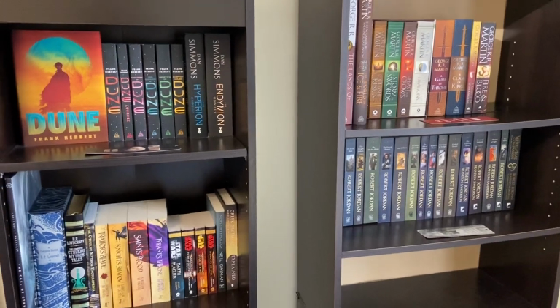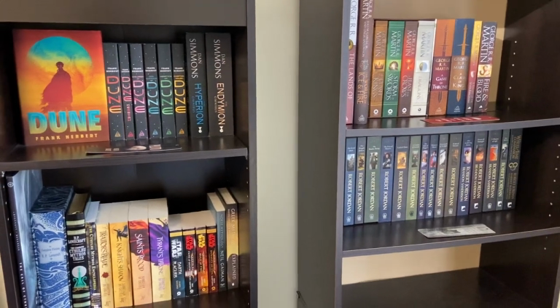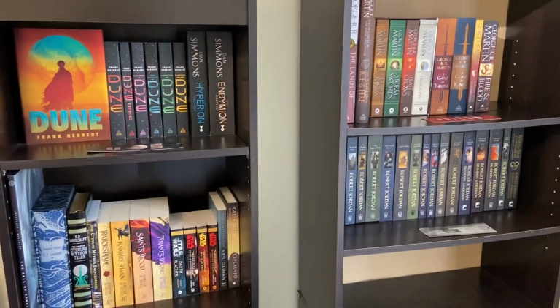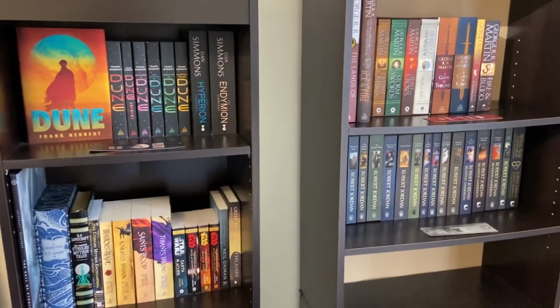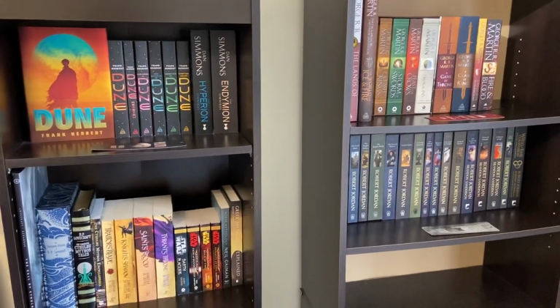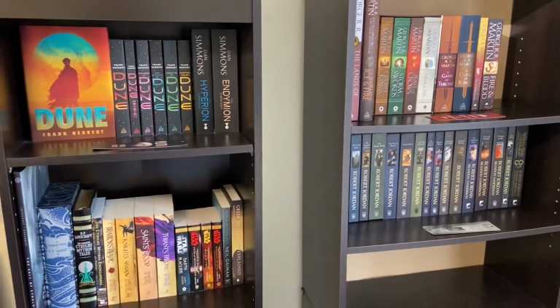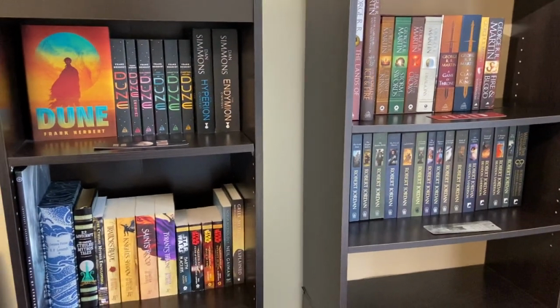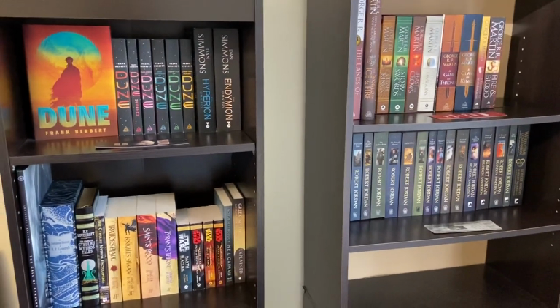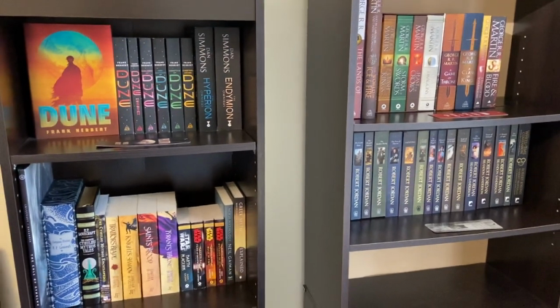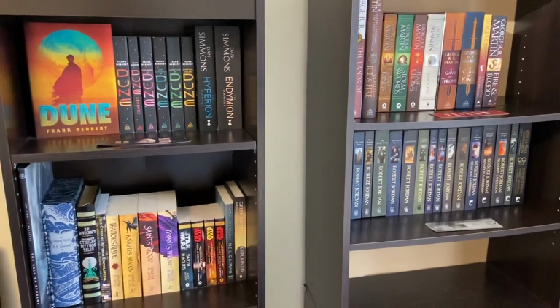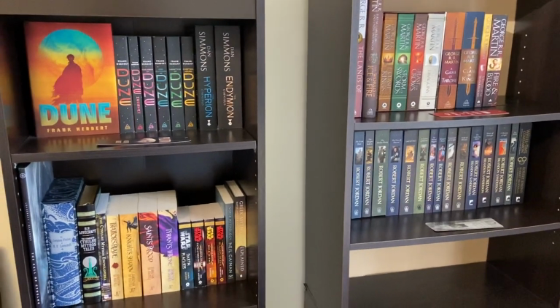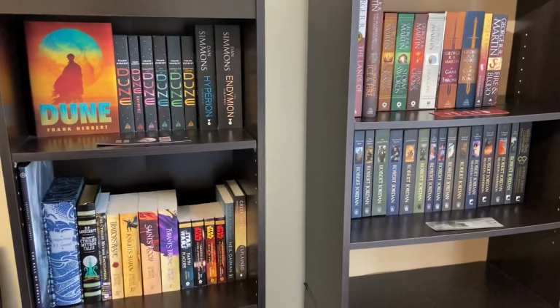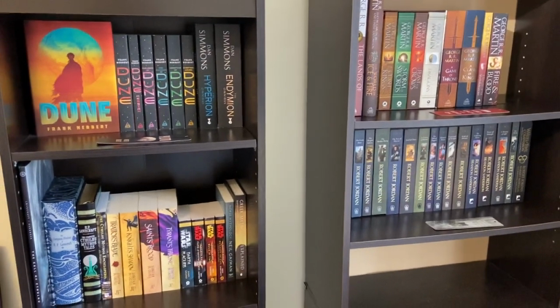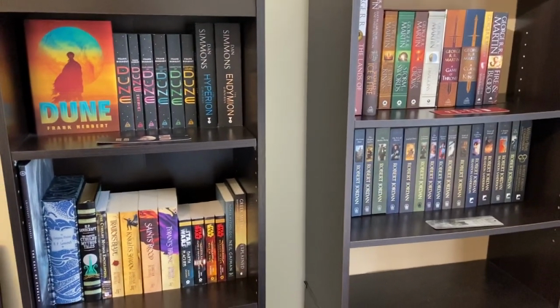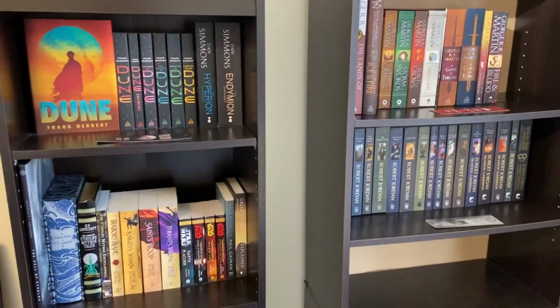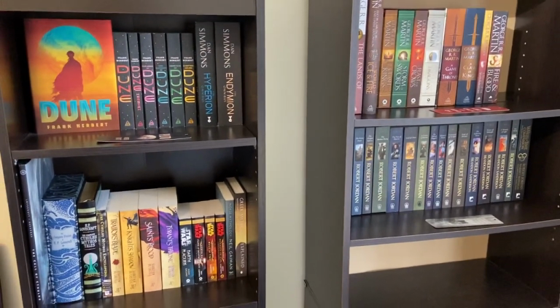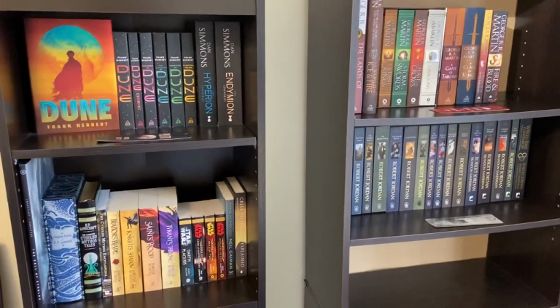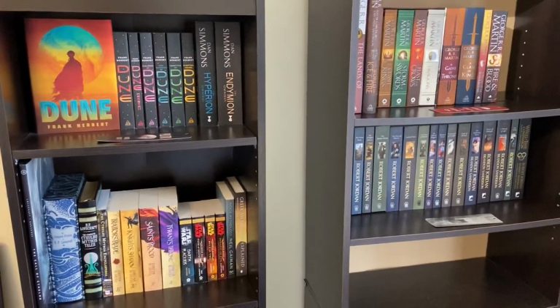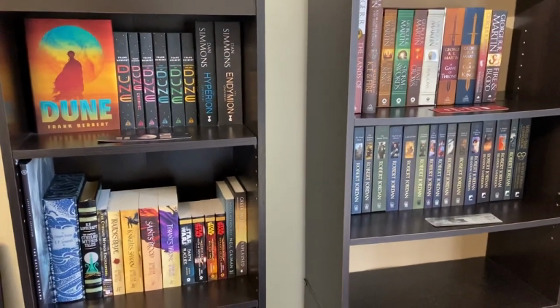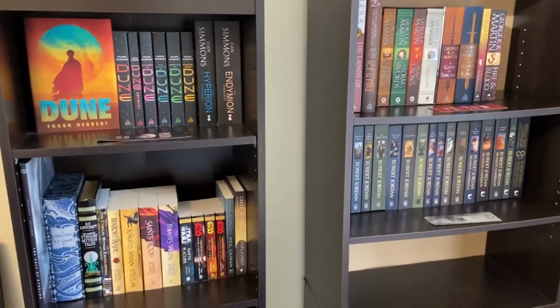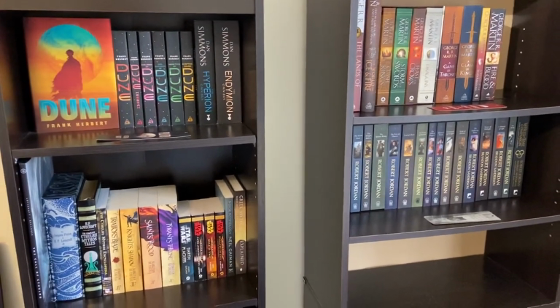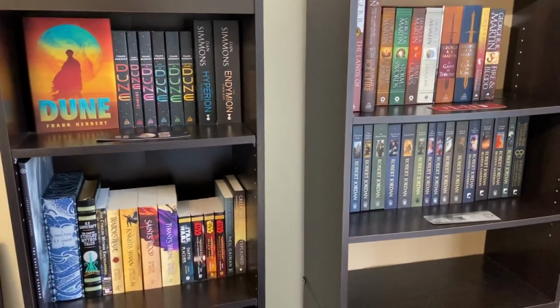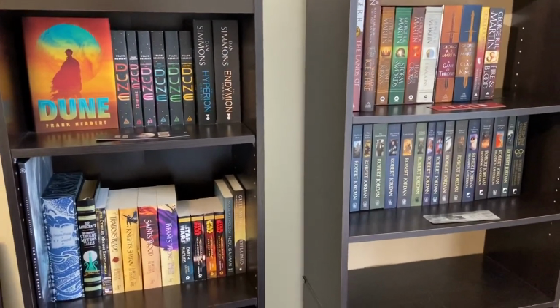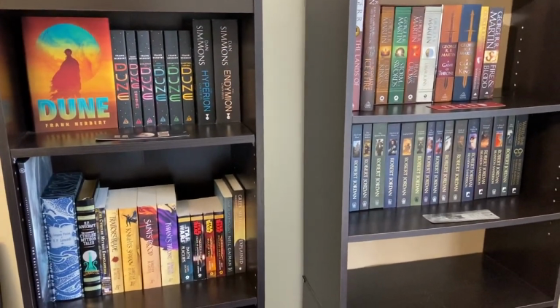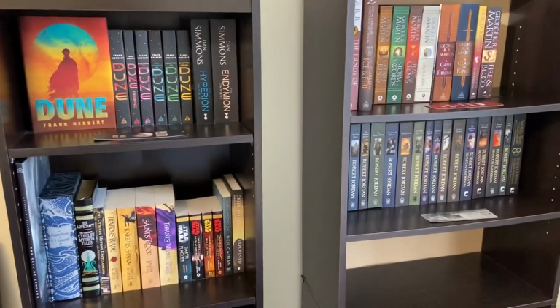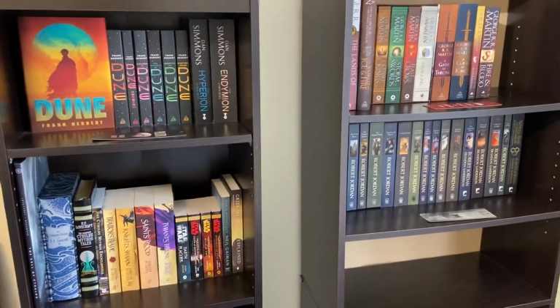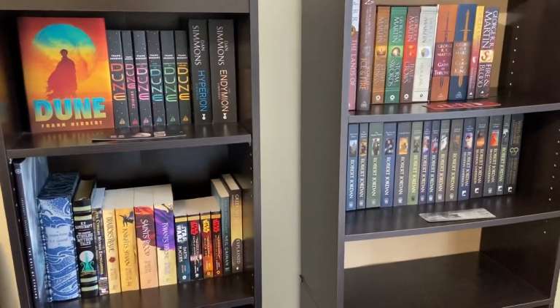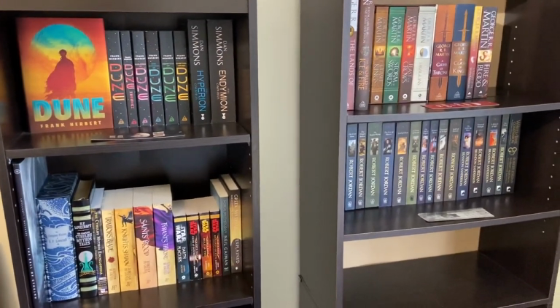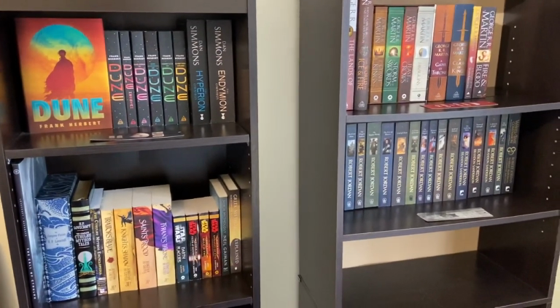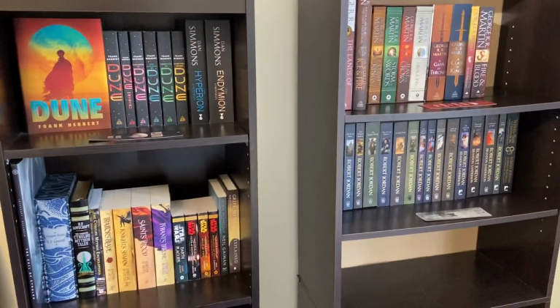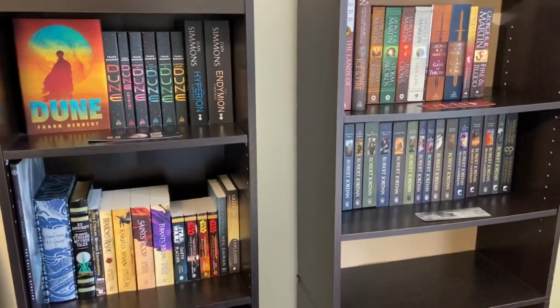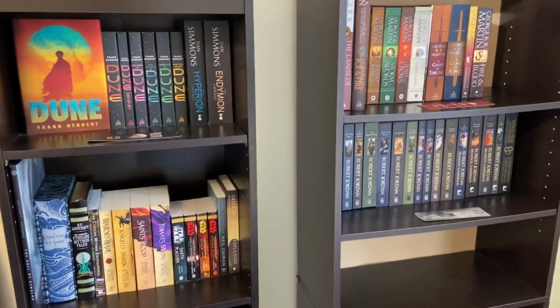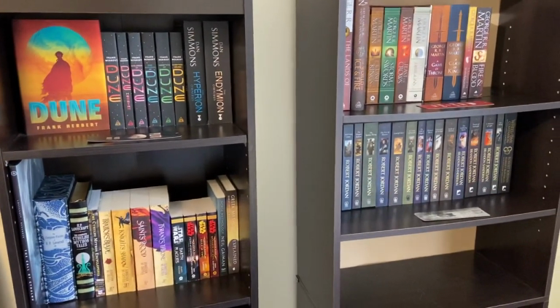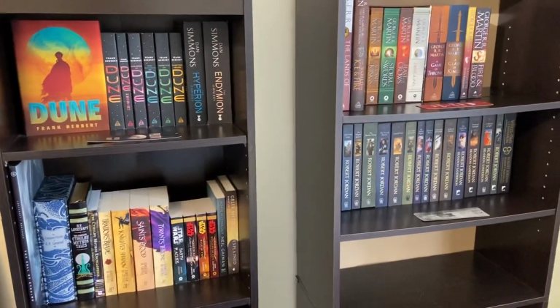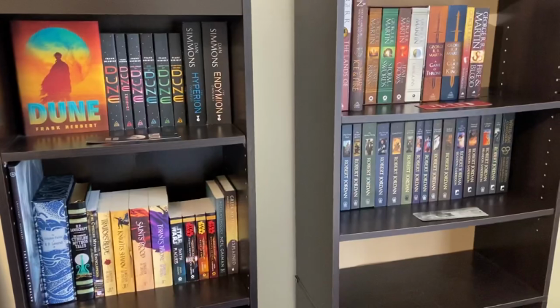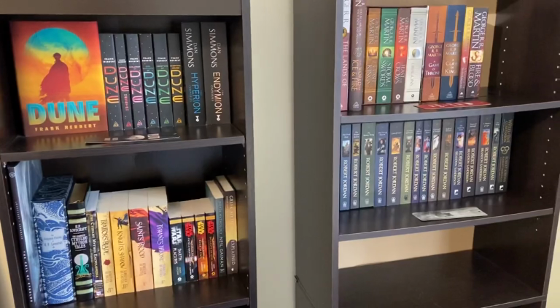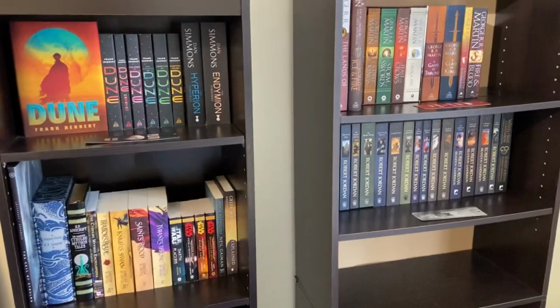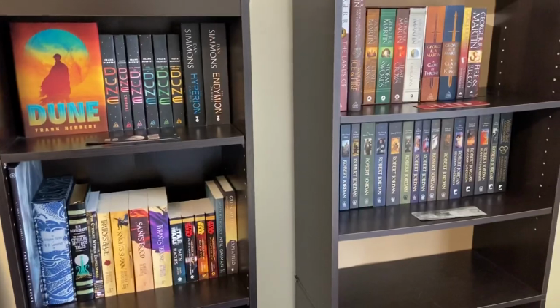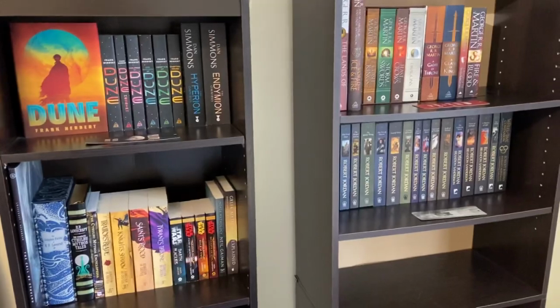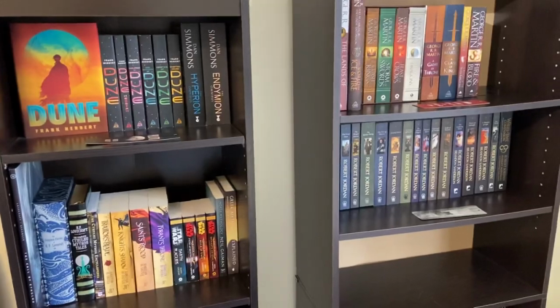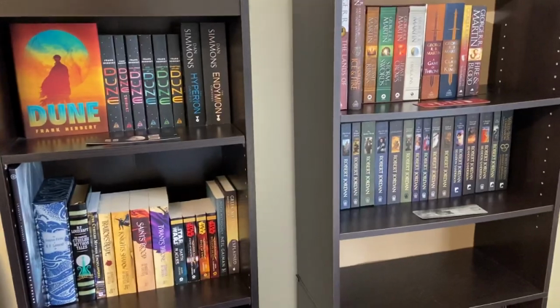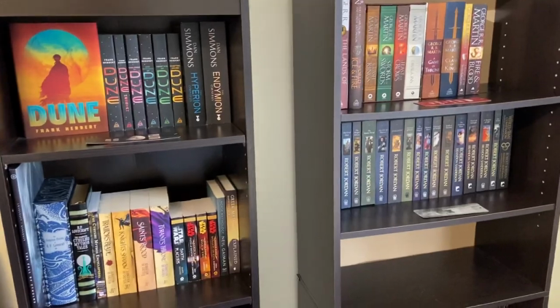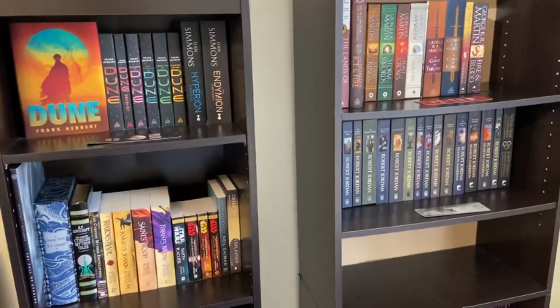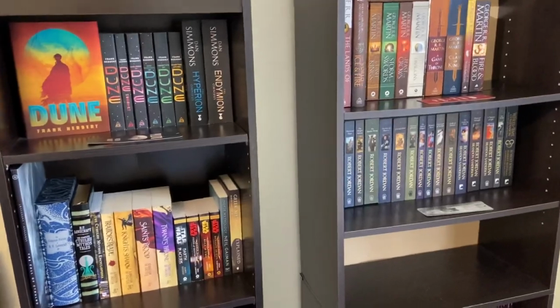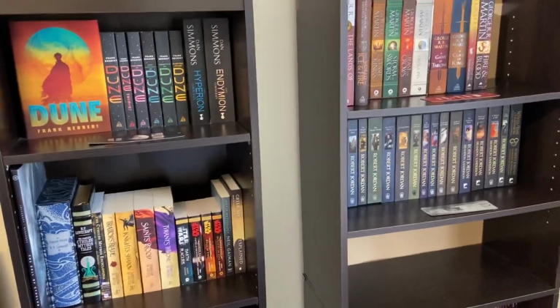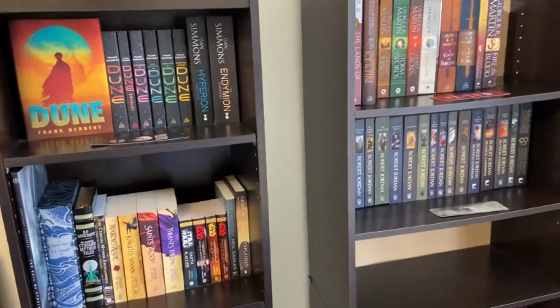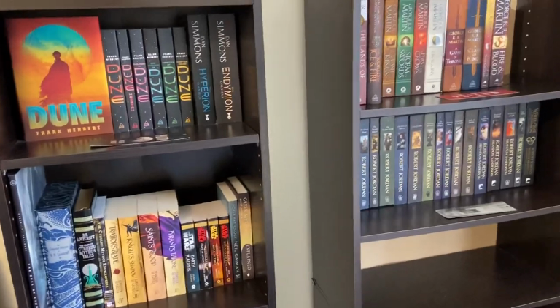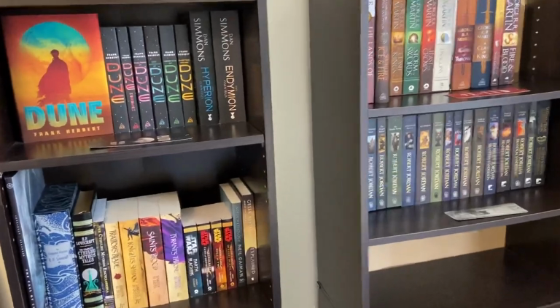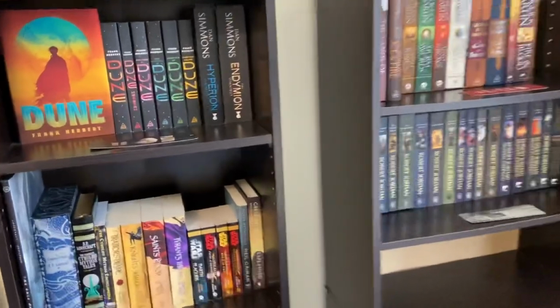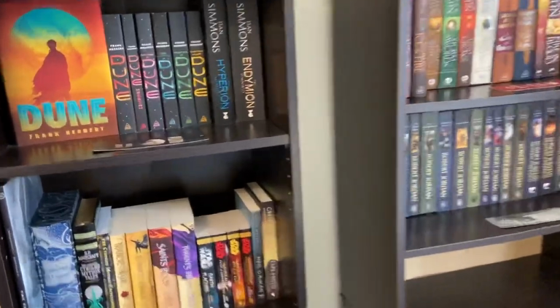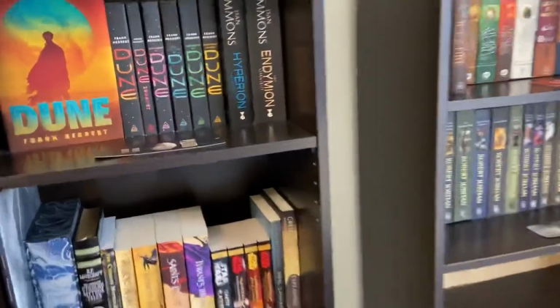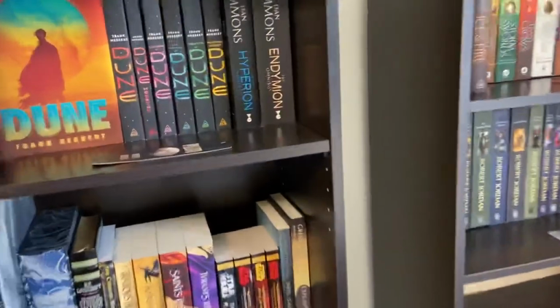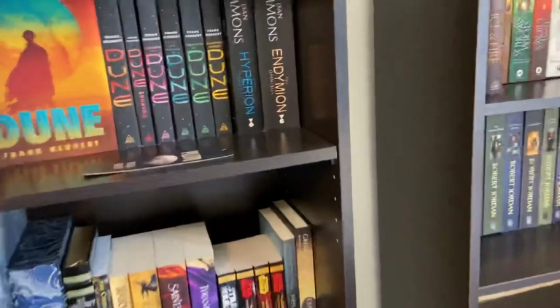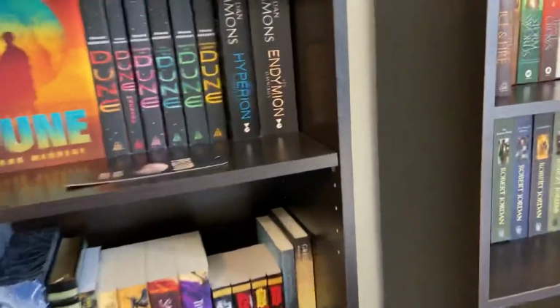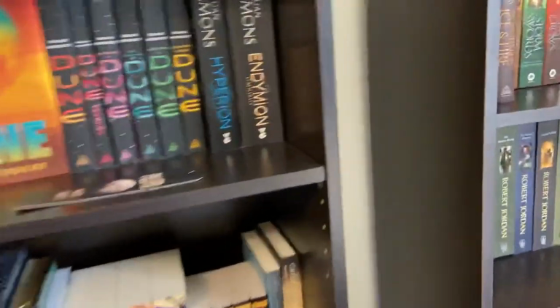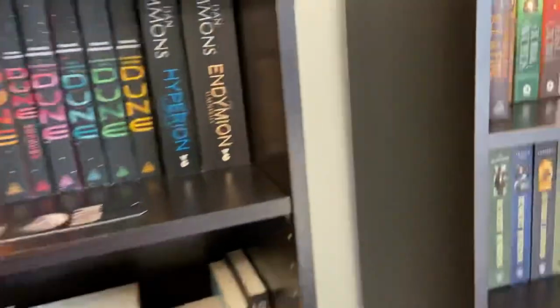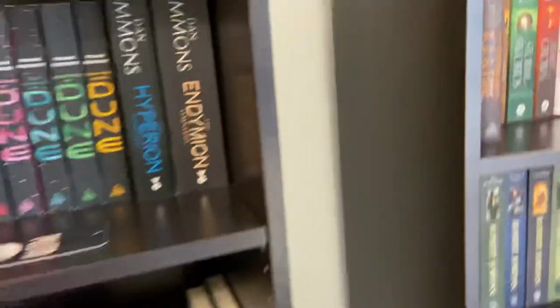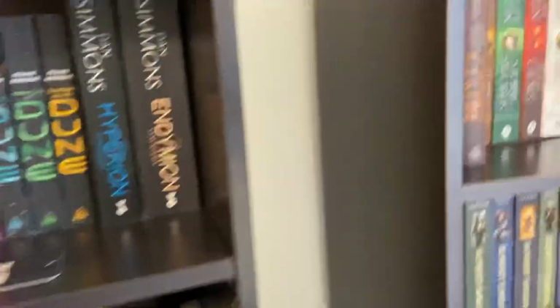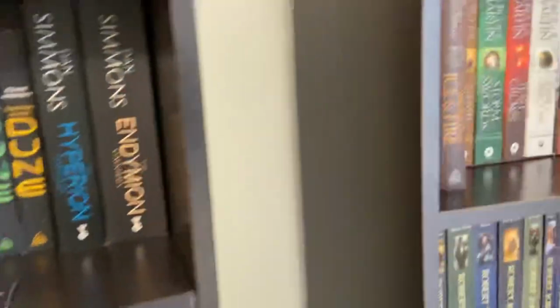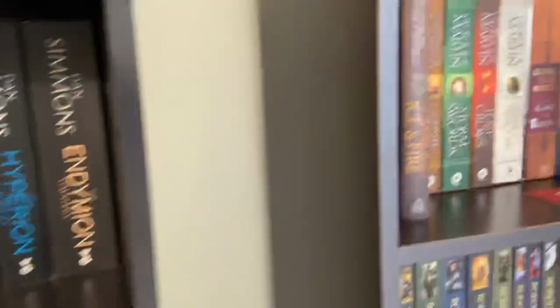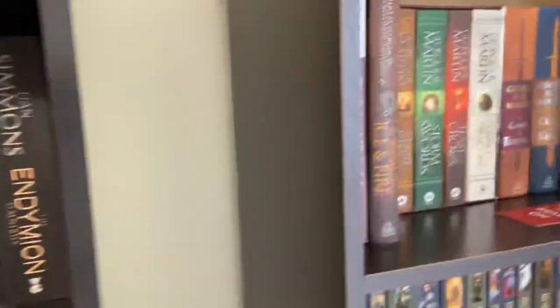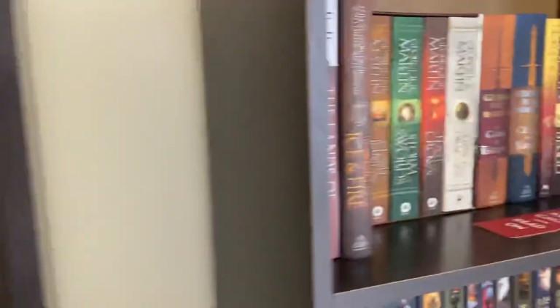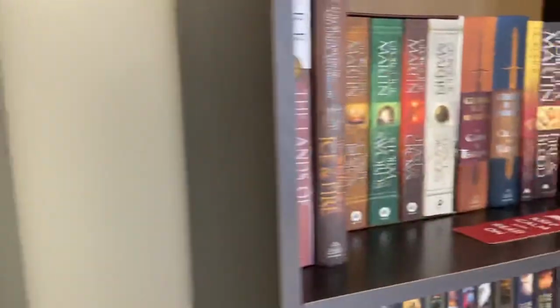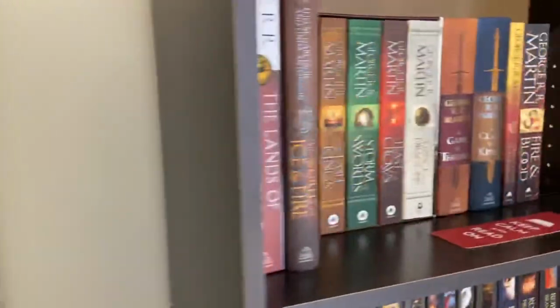Welcome to the Comic Book Lounge. Today's video is going to be on my updated bookshelf tour. I'll start with the right bookshelf.